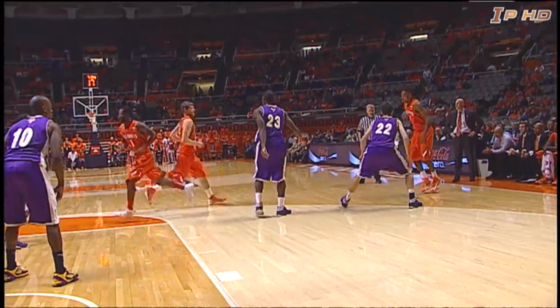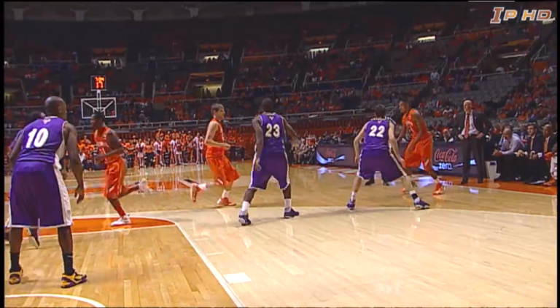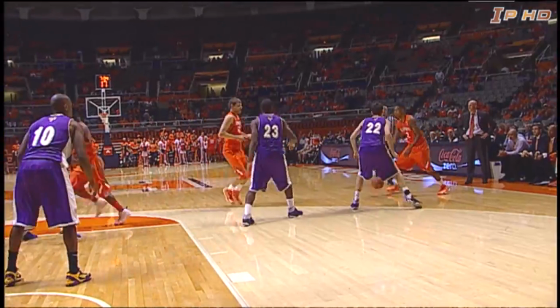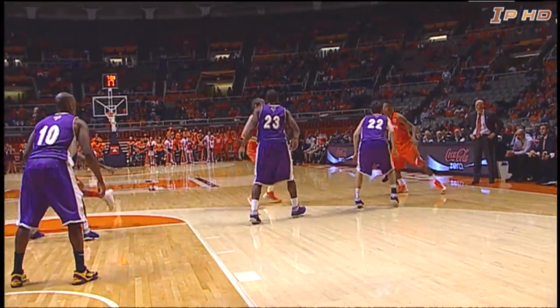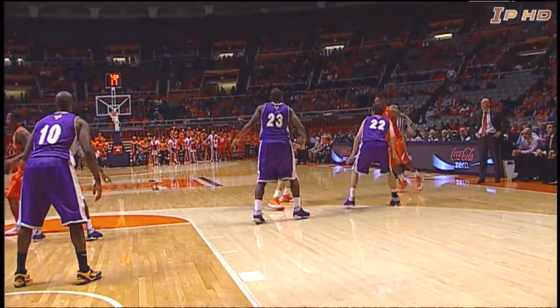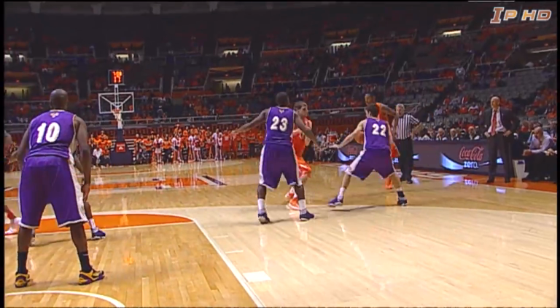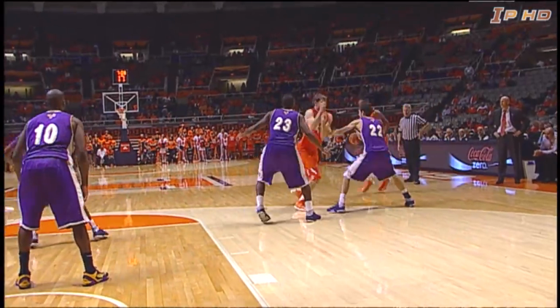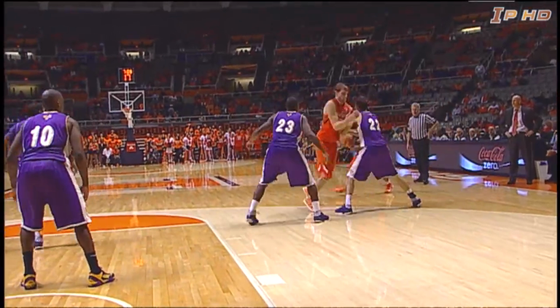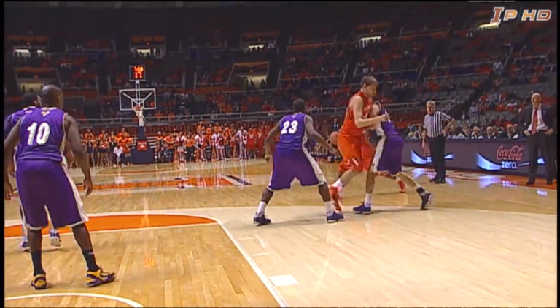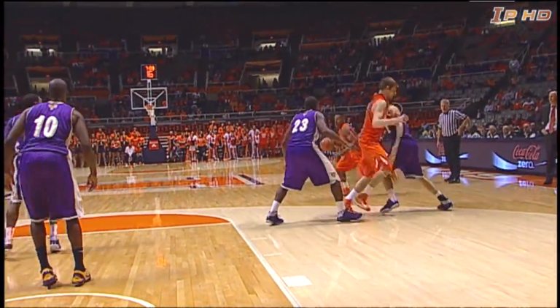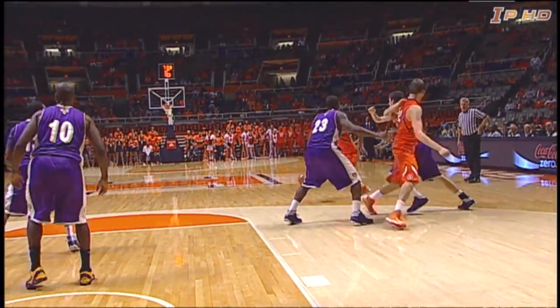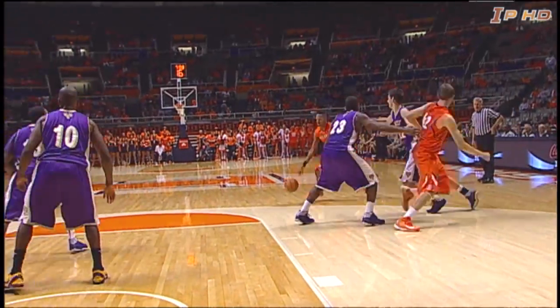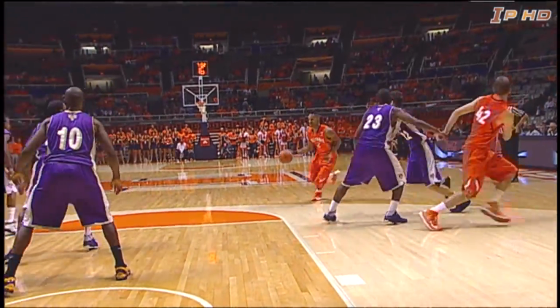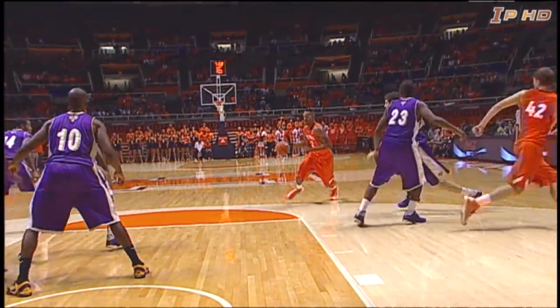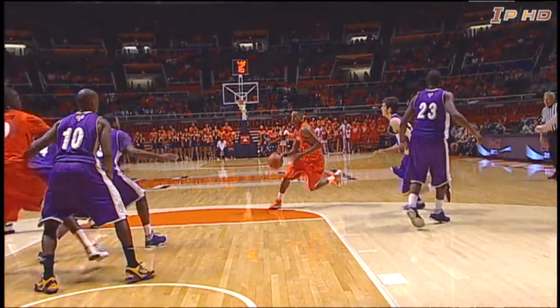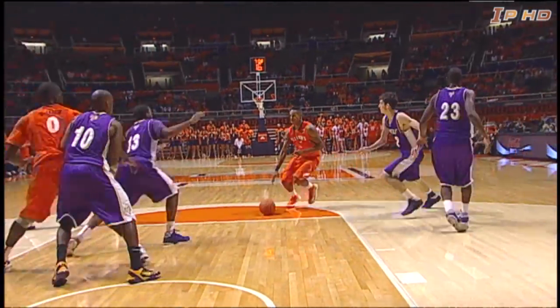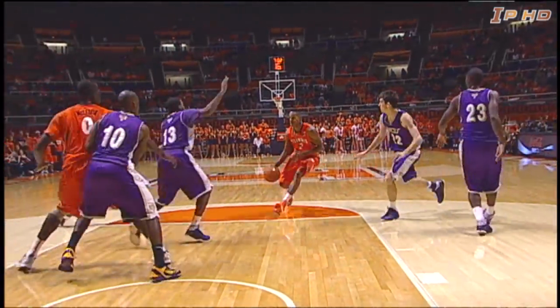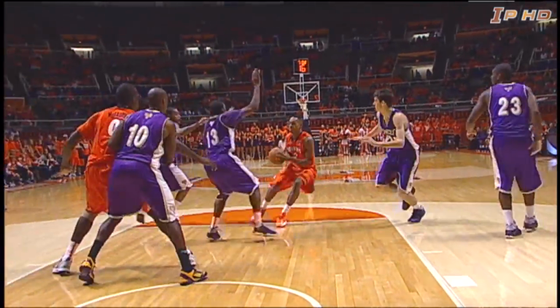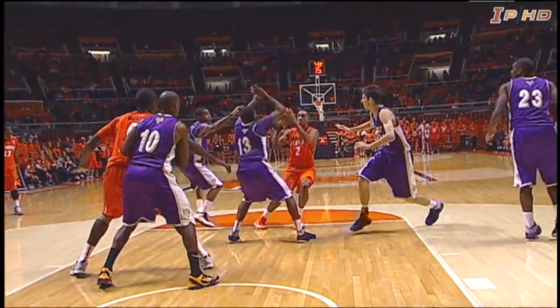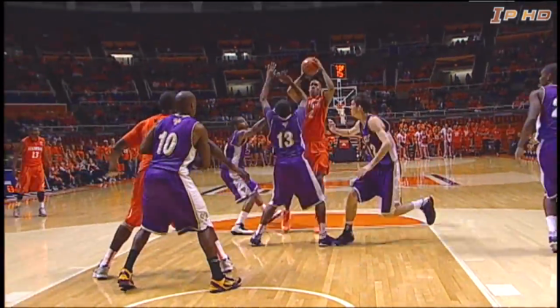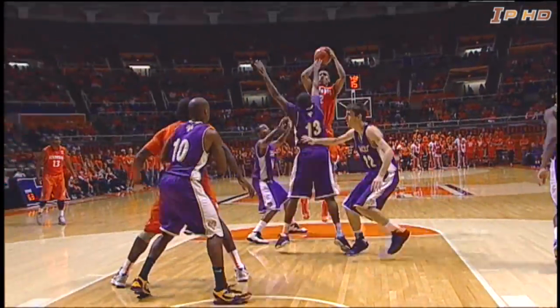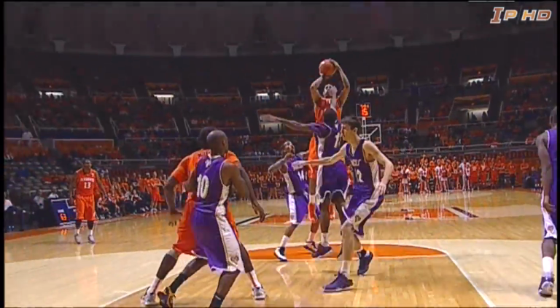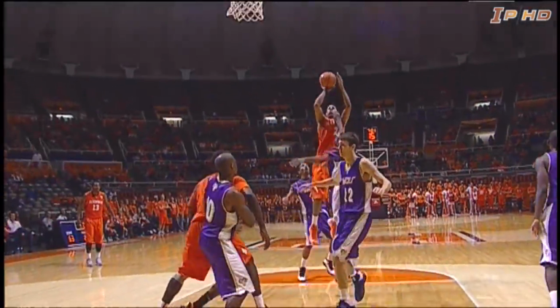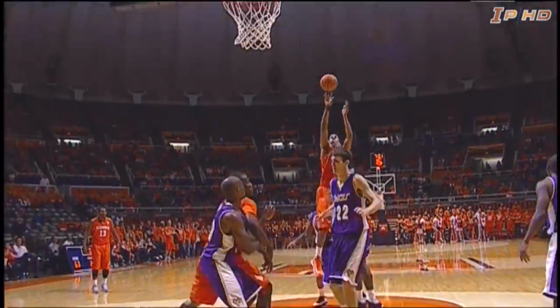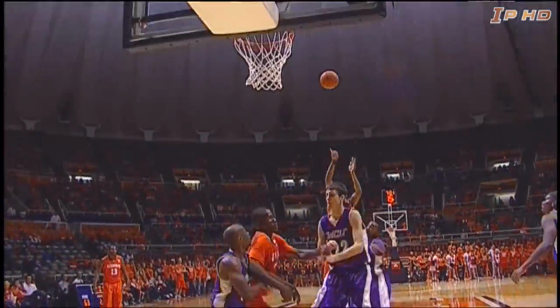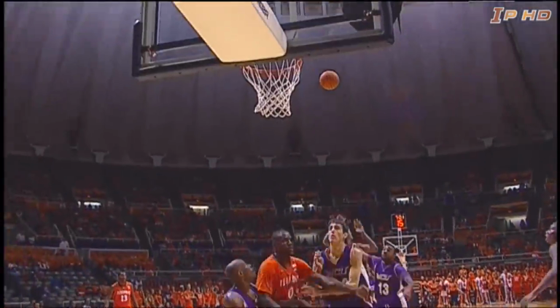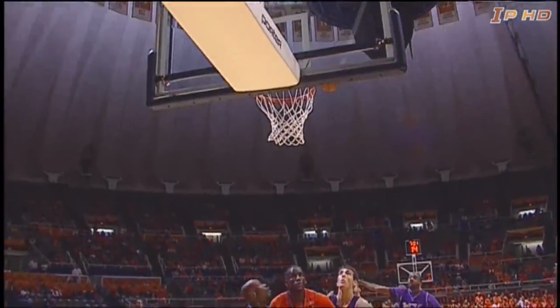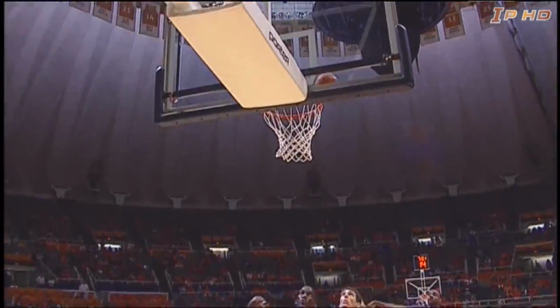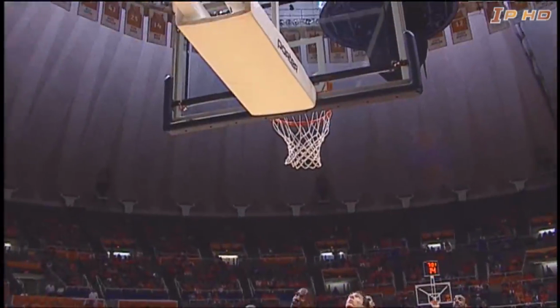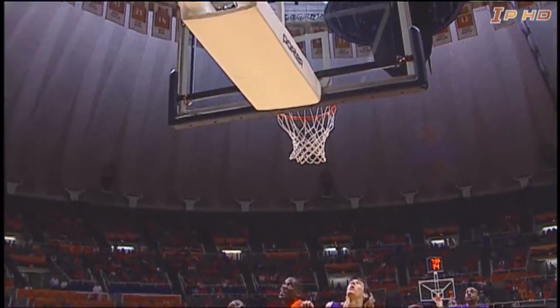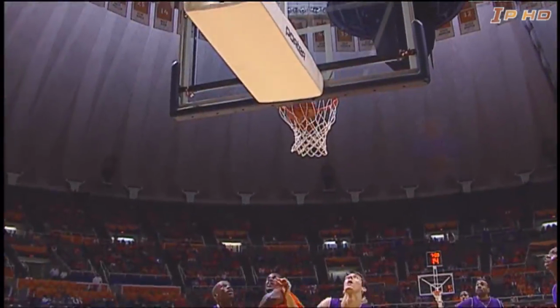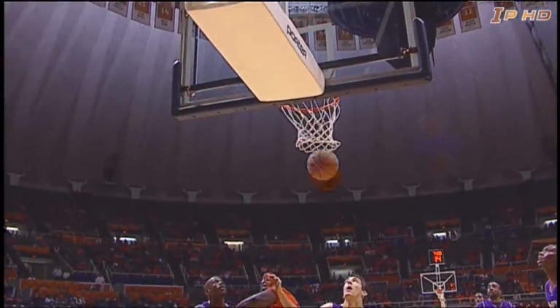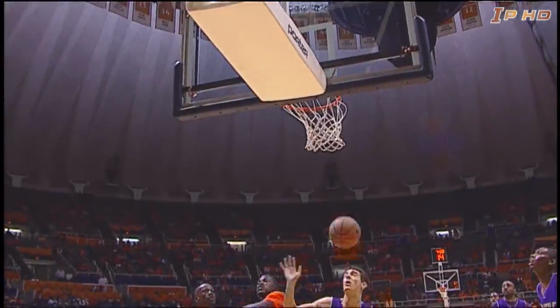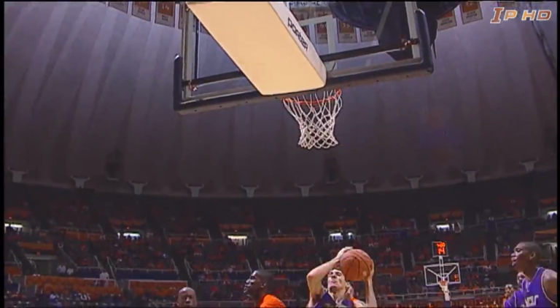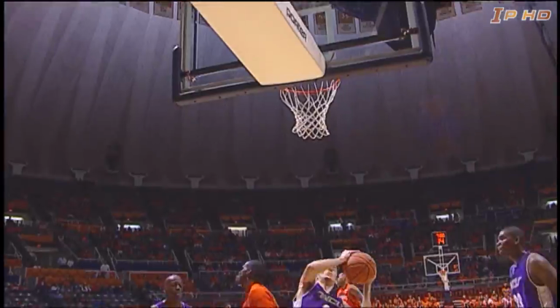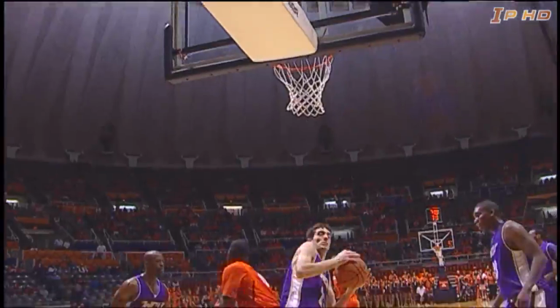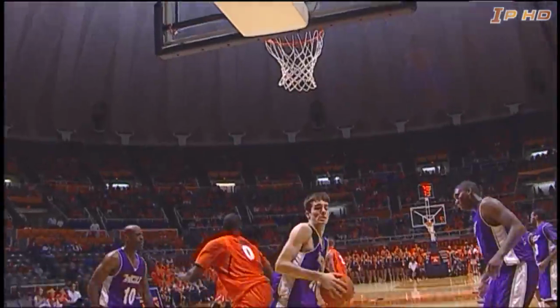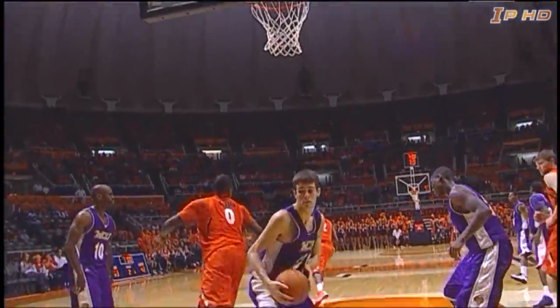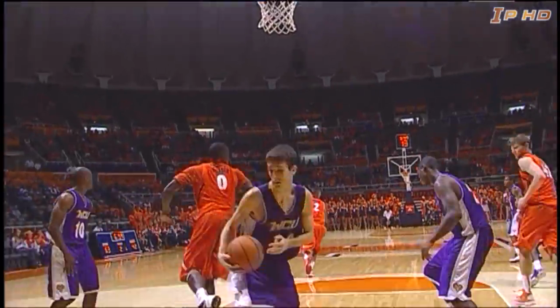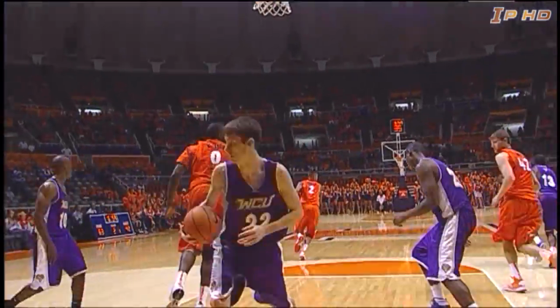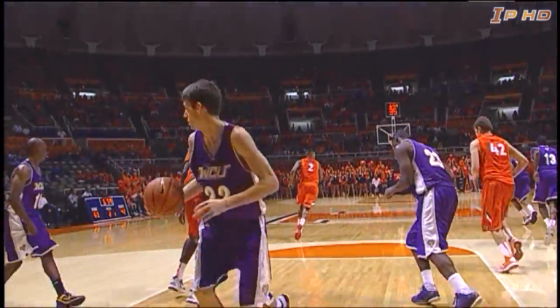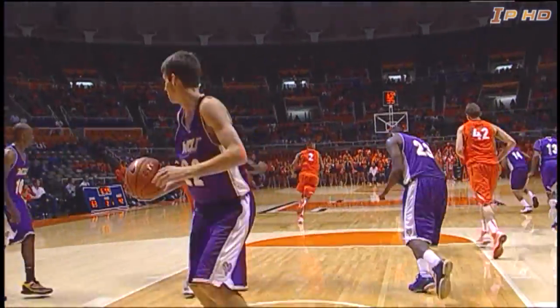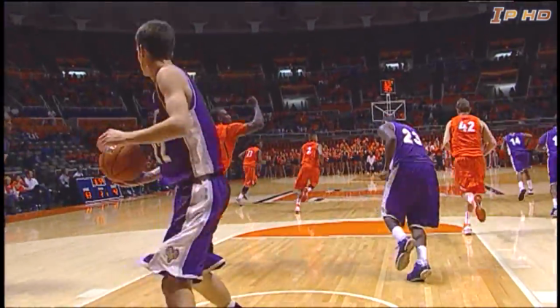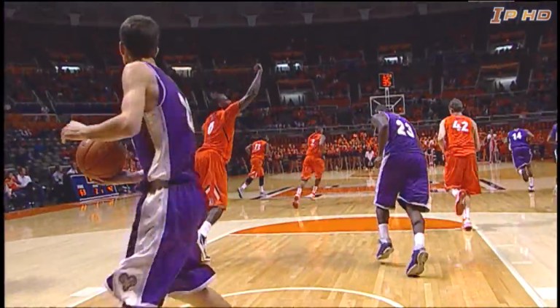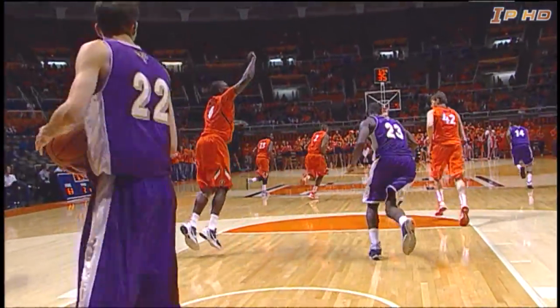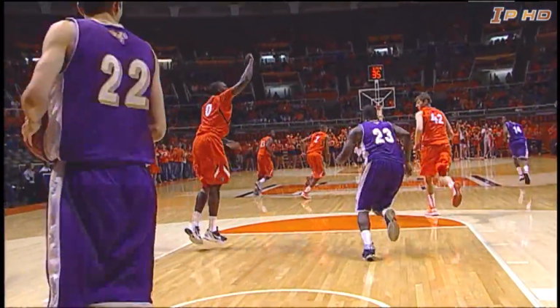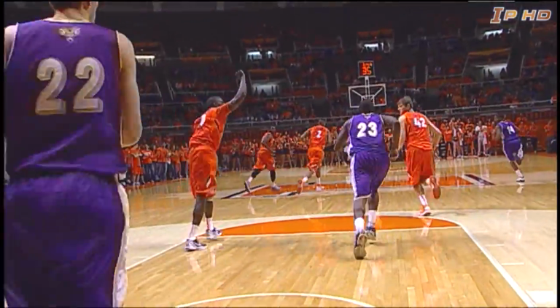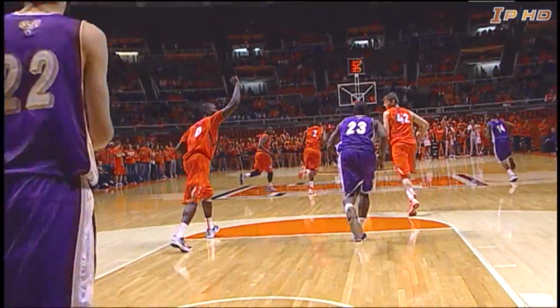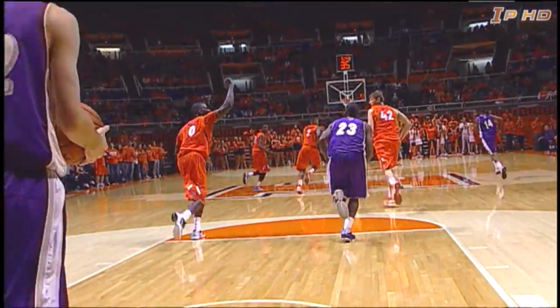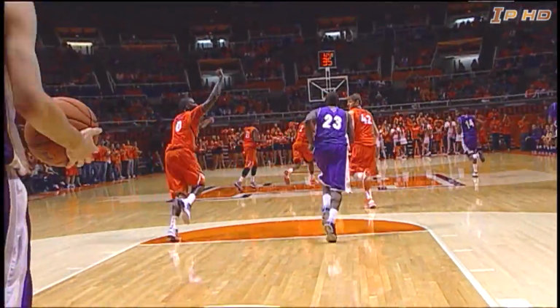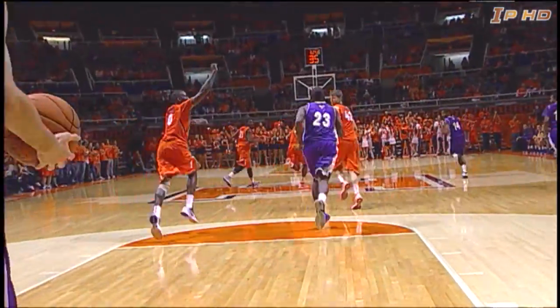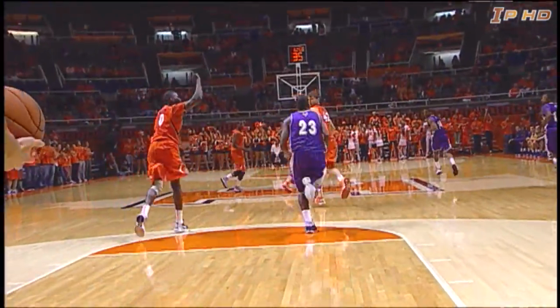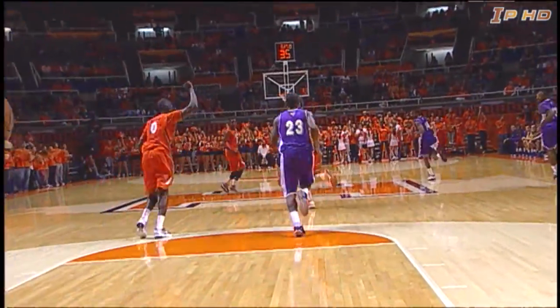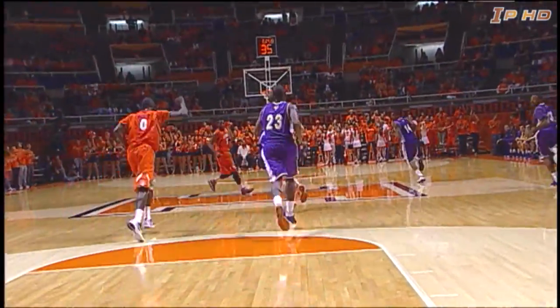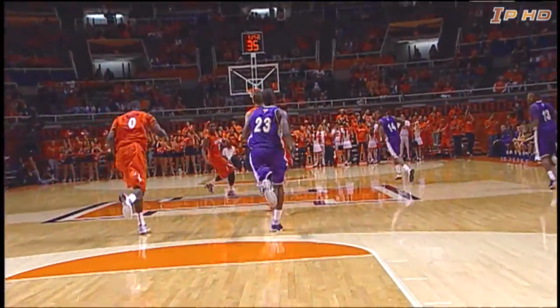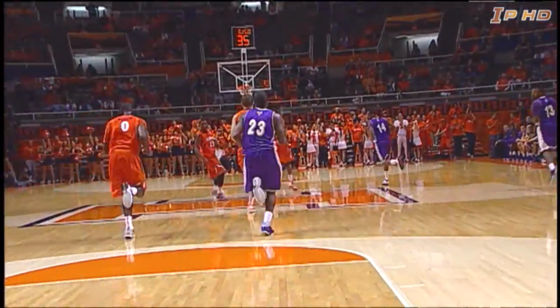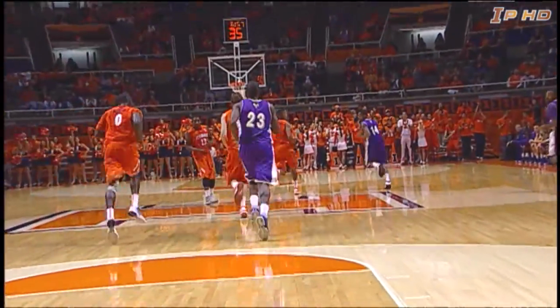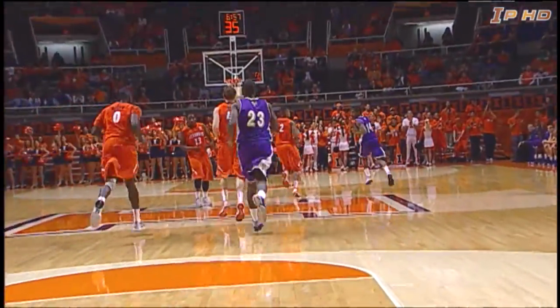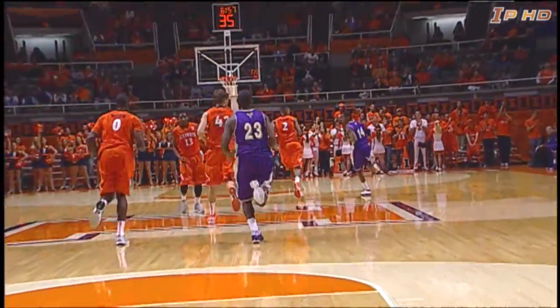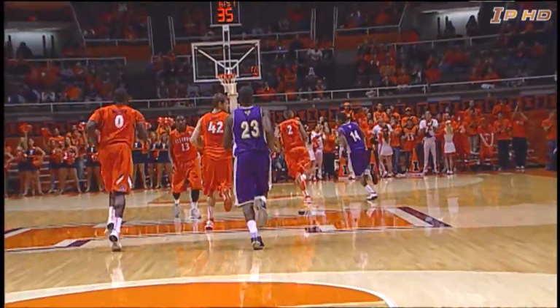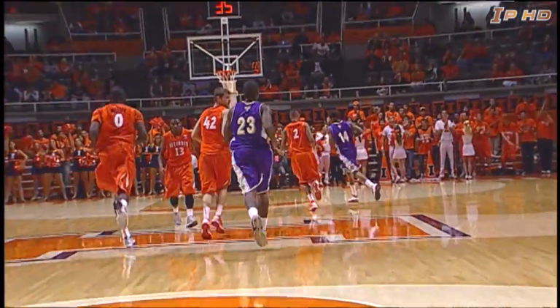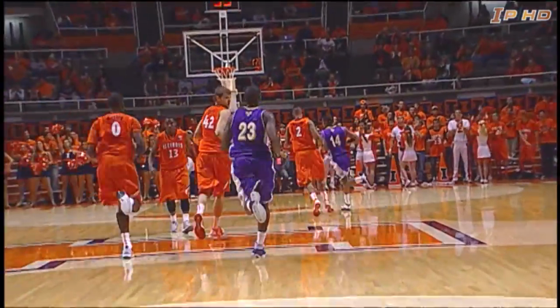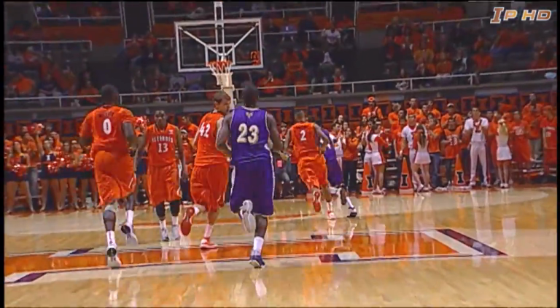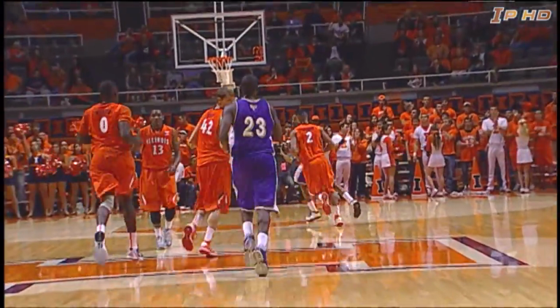Left wing, this is Bertrand, 15 to shoot, pull up, free throw line jumper — that's his shot — and he buried it. Silky smooth, Bertrand.